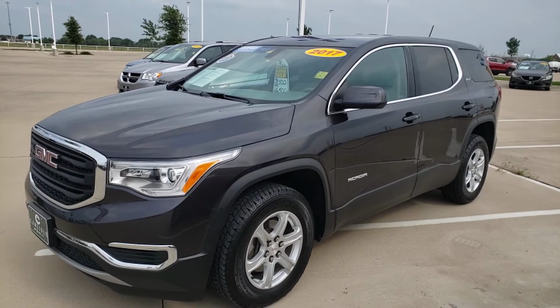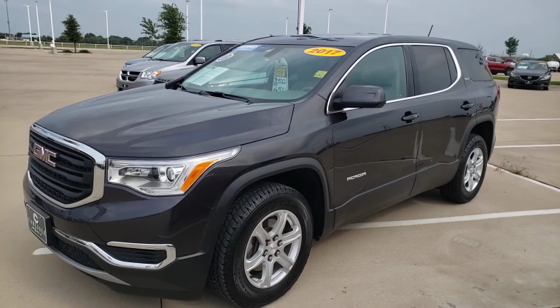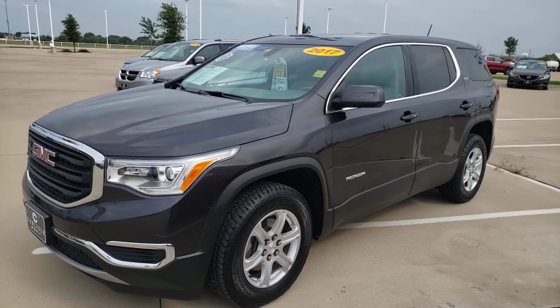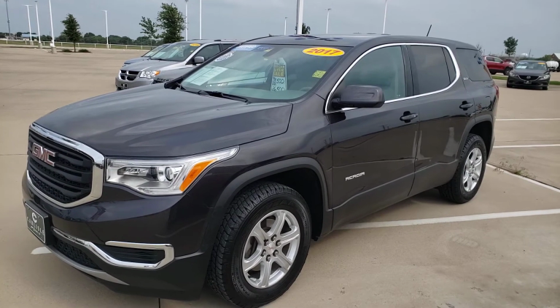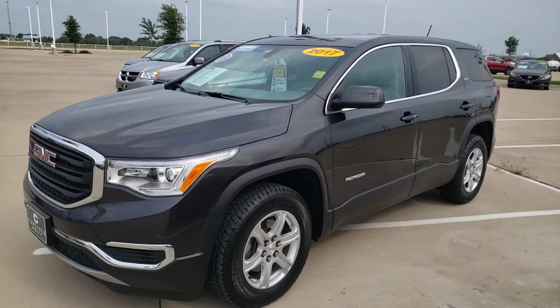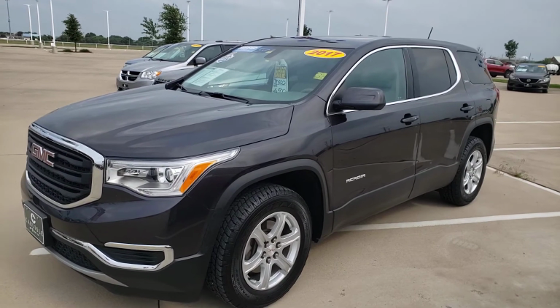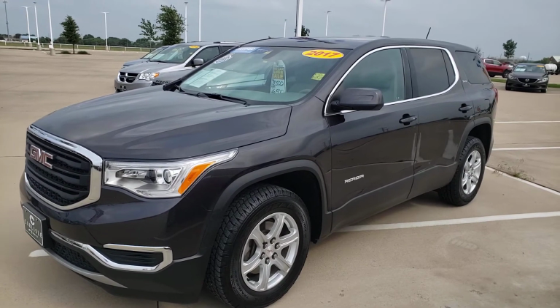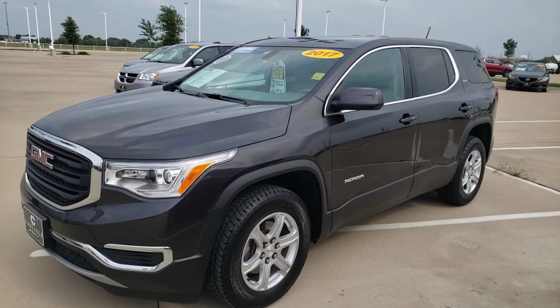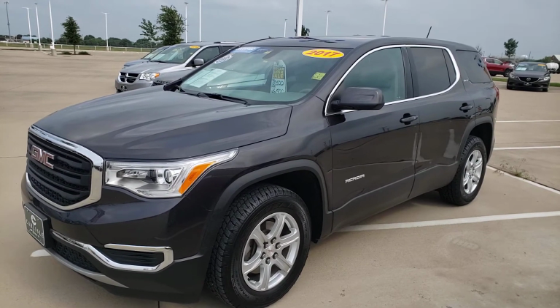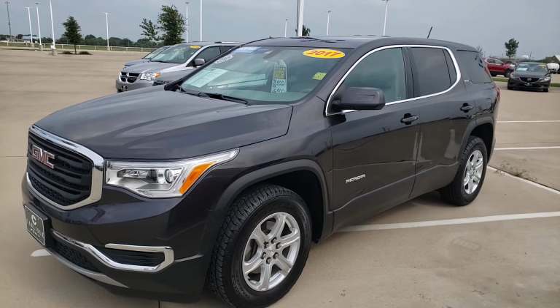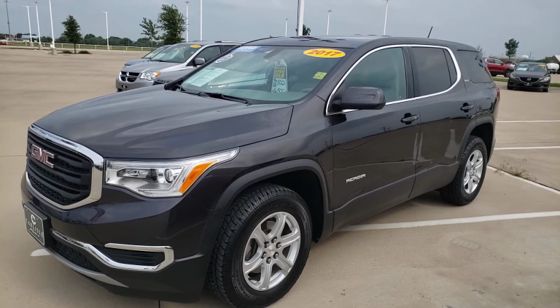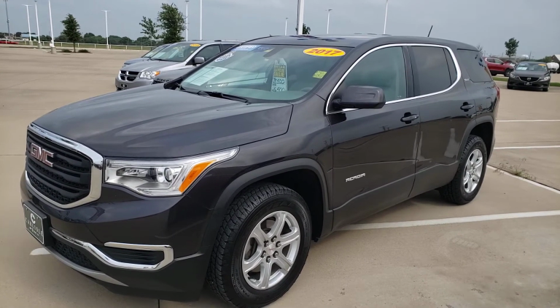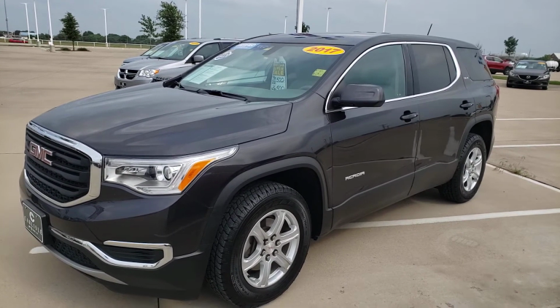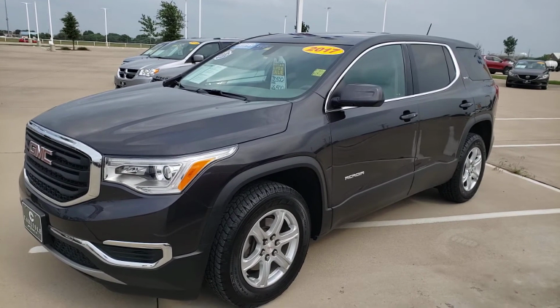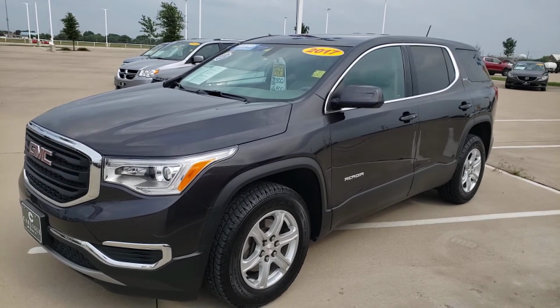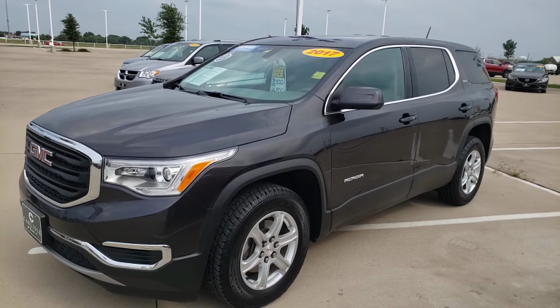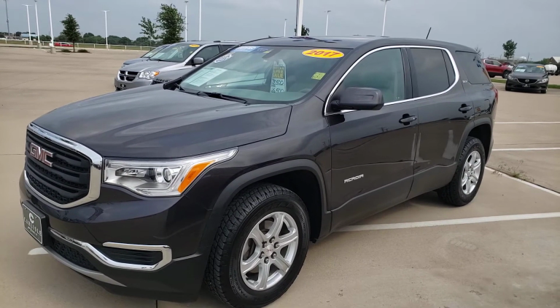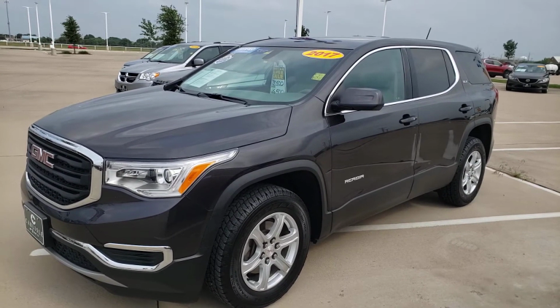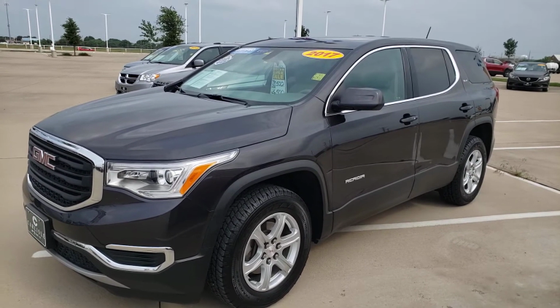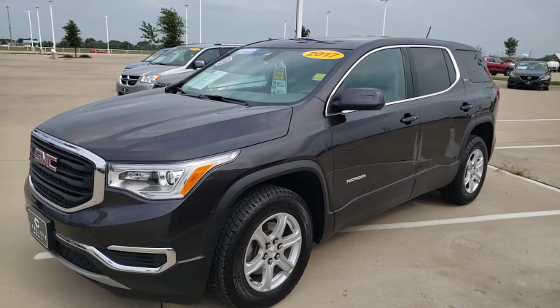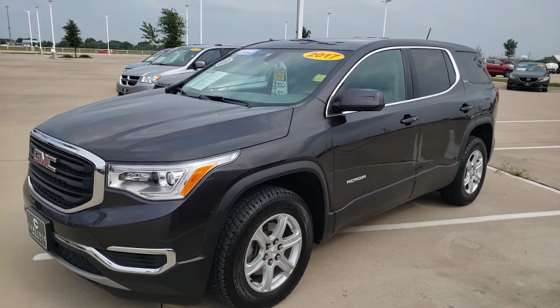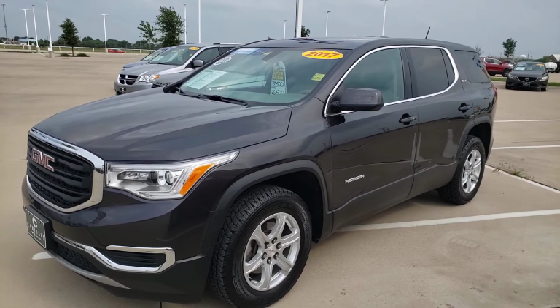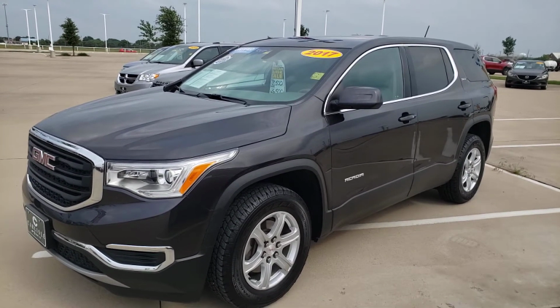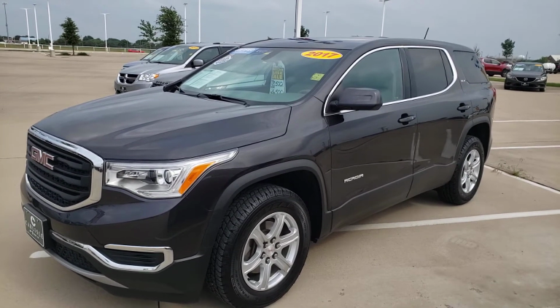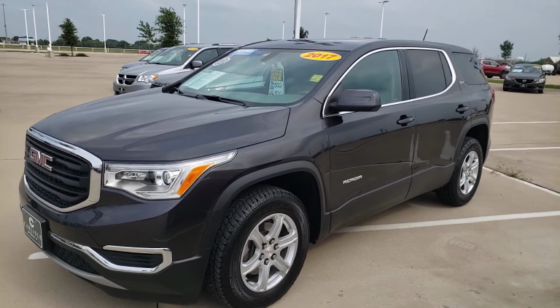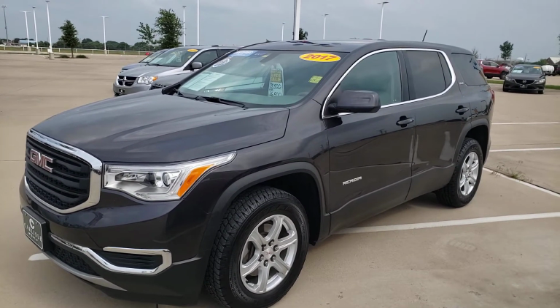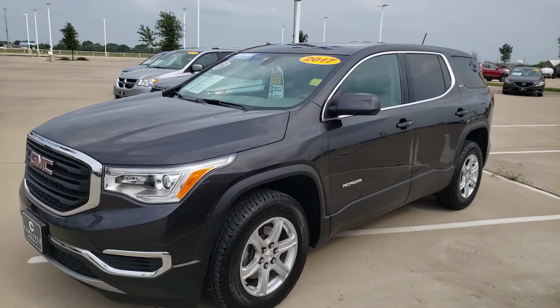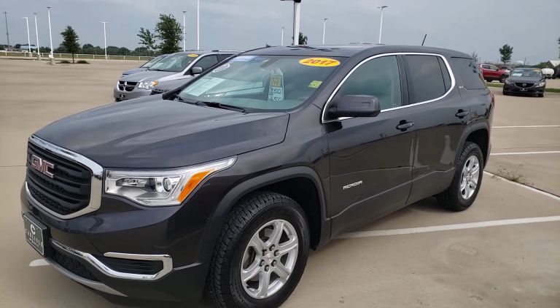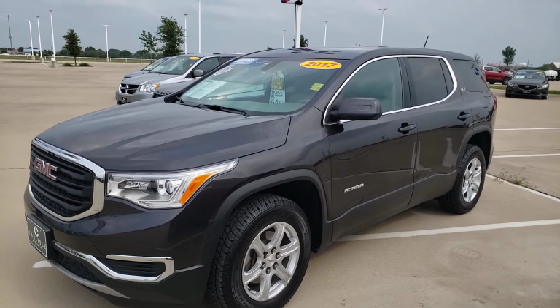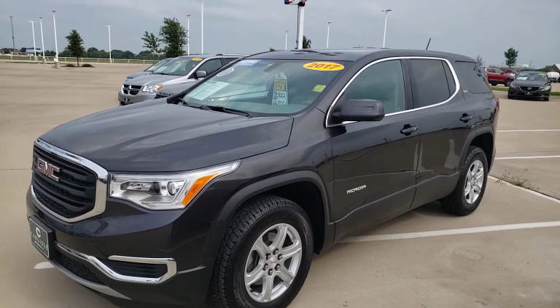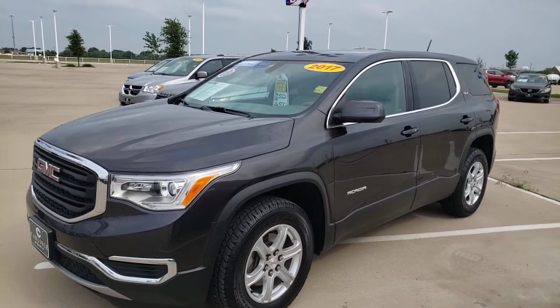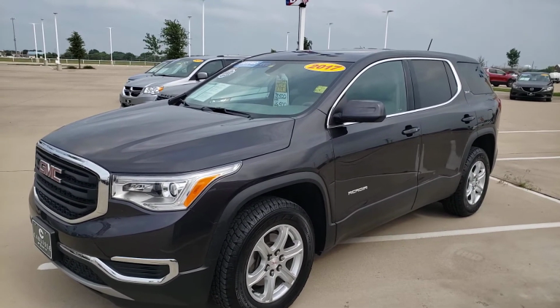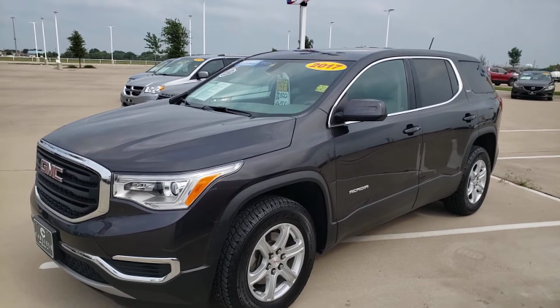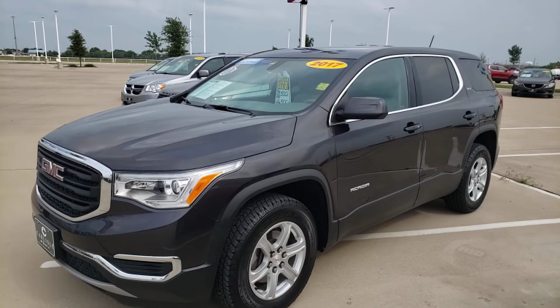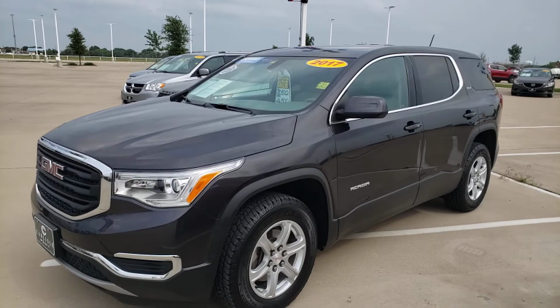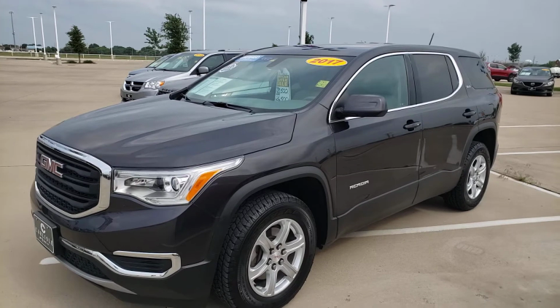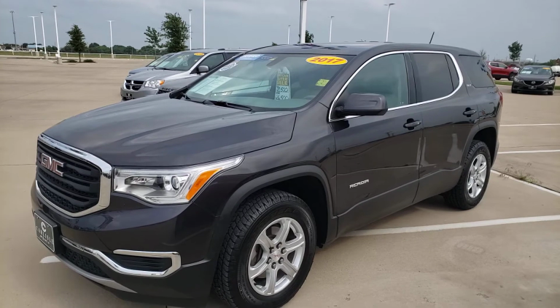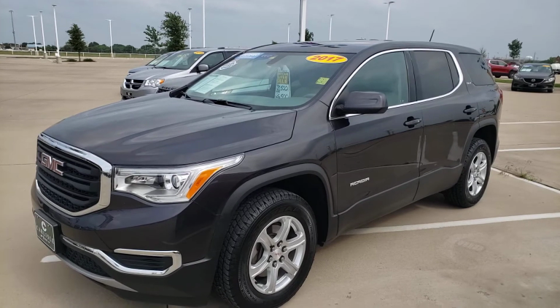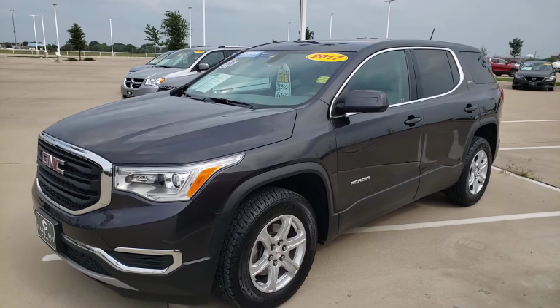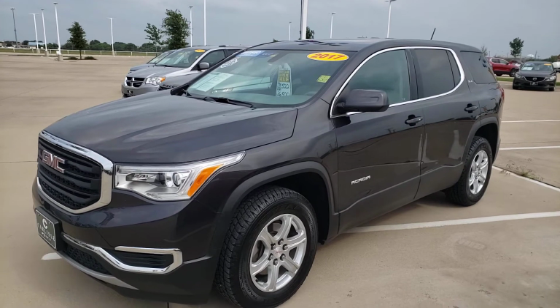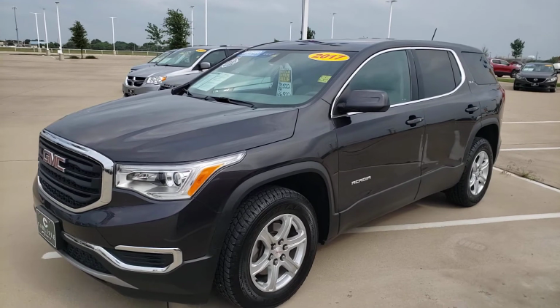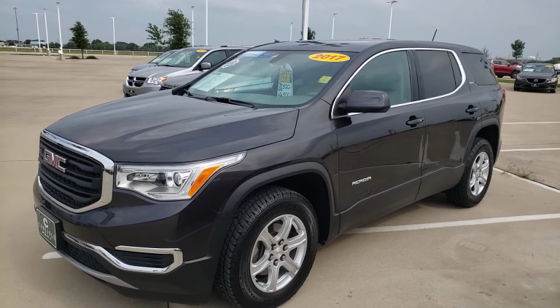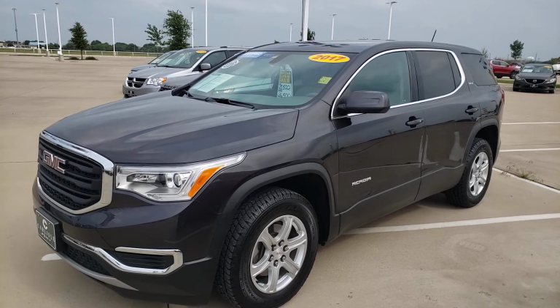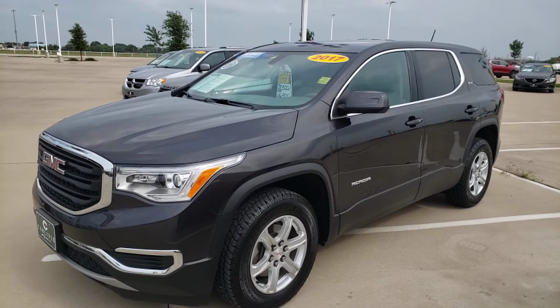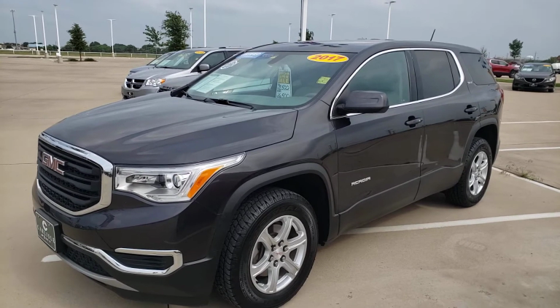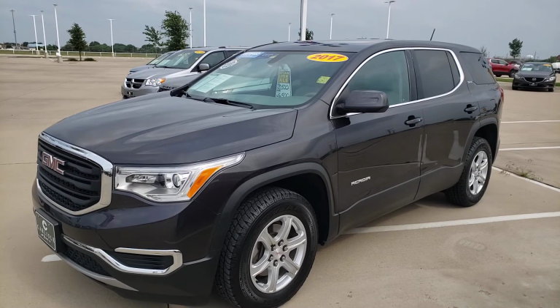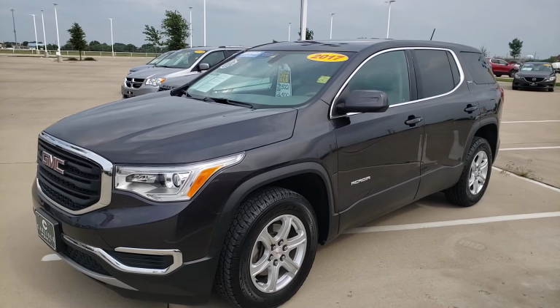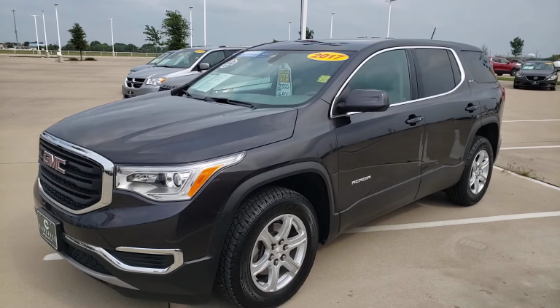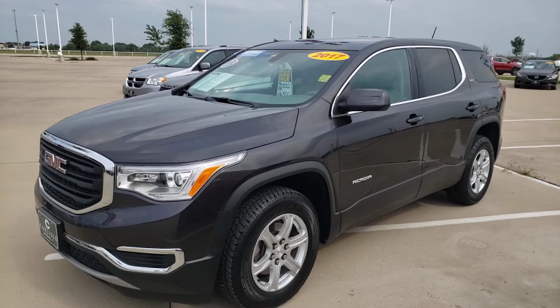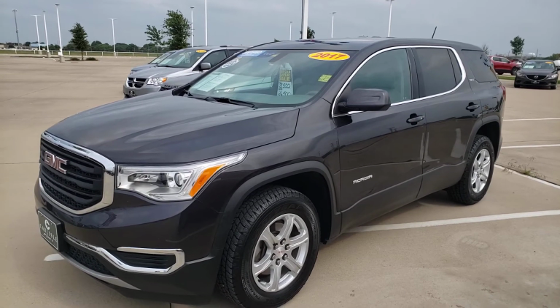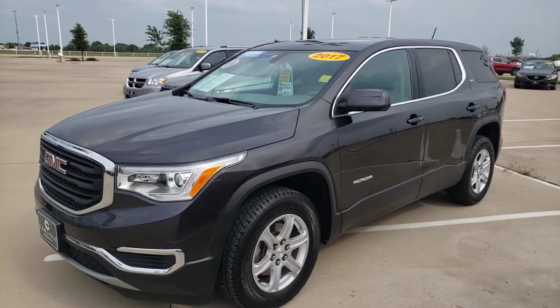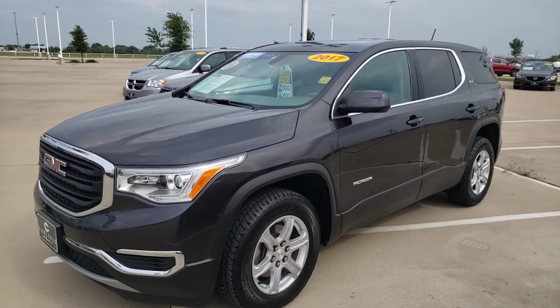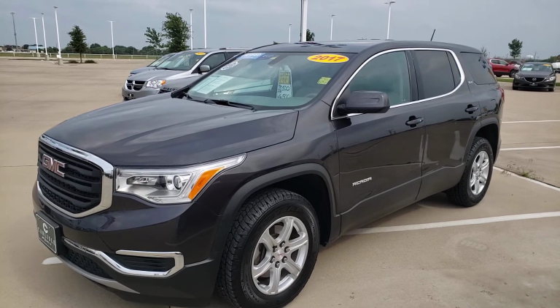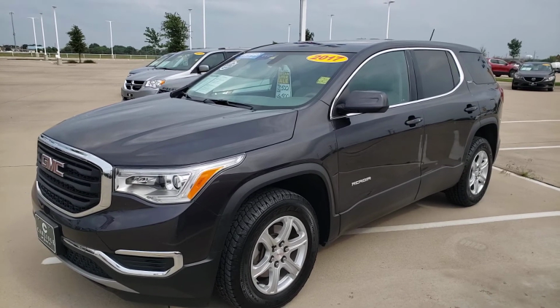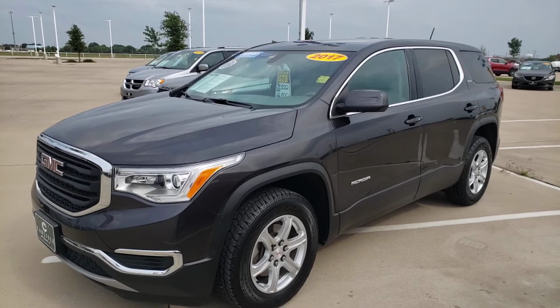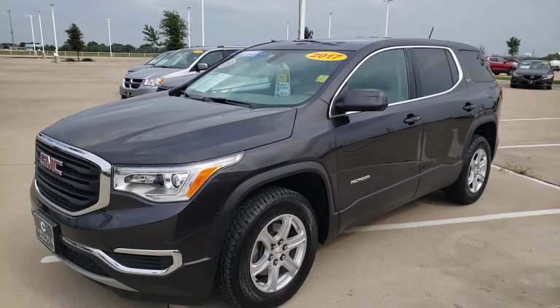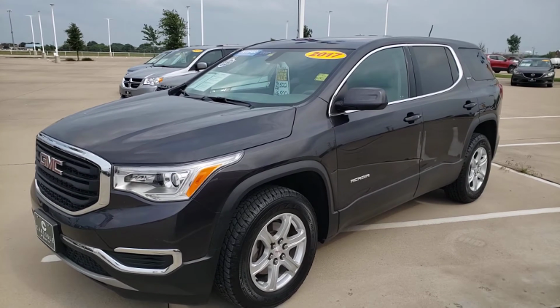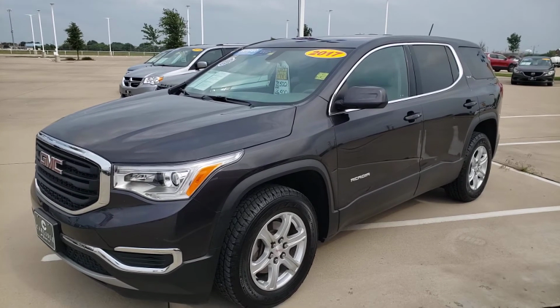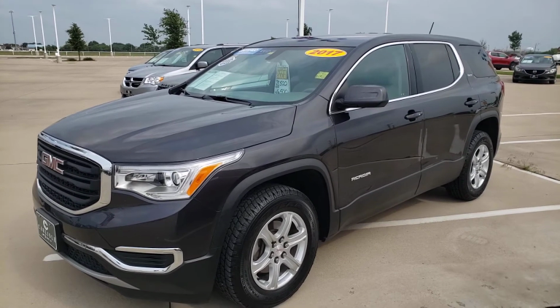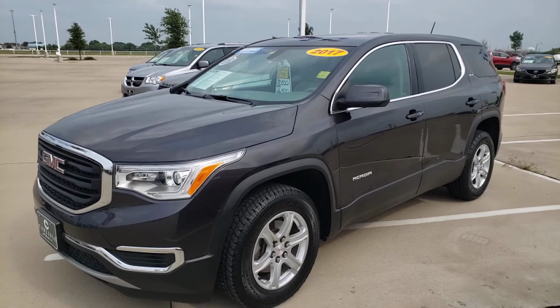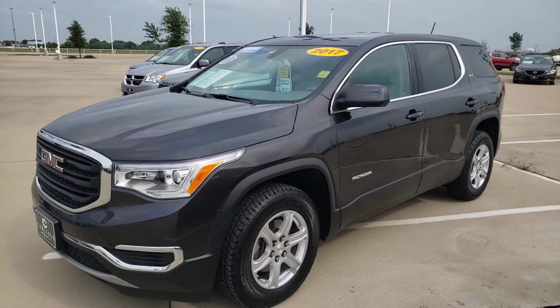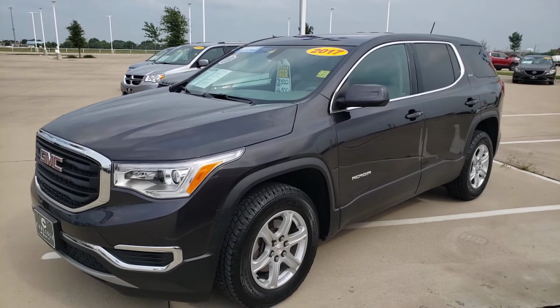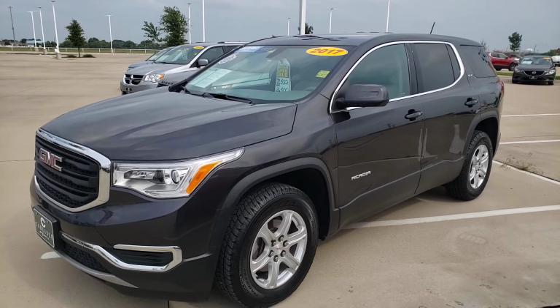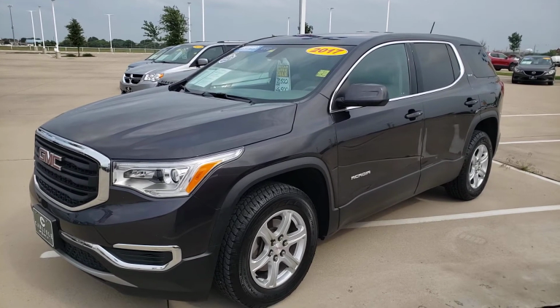We're across the street from Baylor Scott and White. We're at Carlisle, where we have new Chevy, Buick, GMC, and Cadillac.